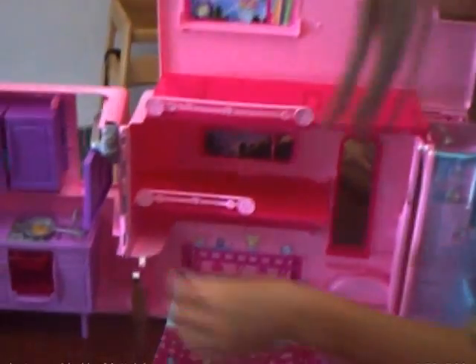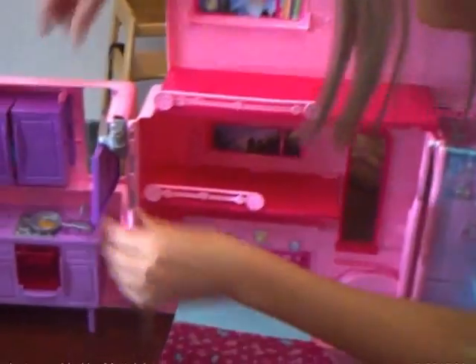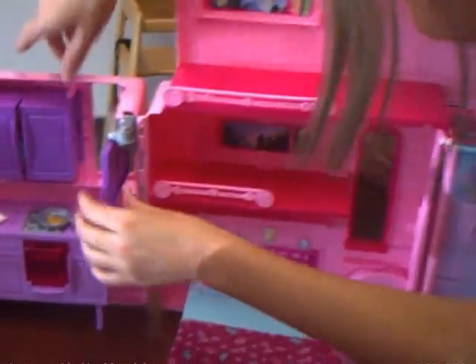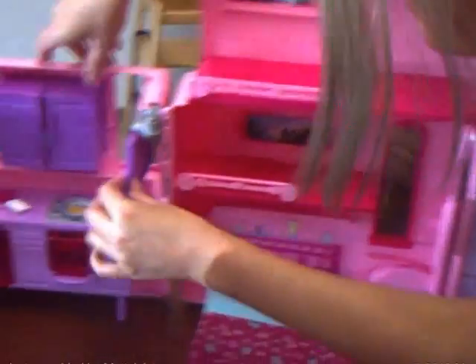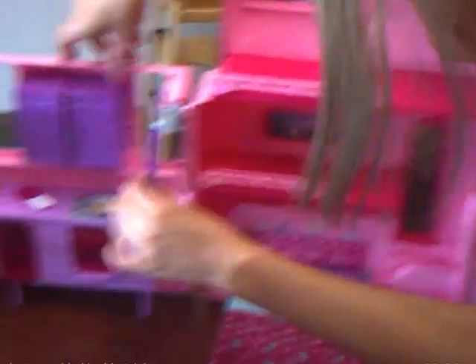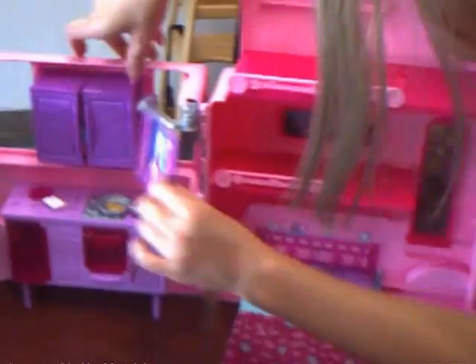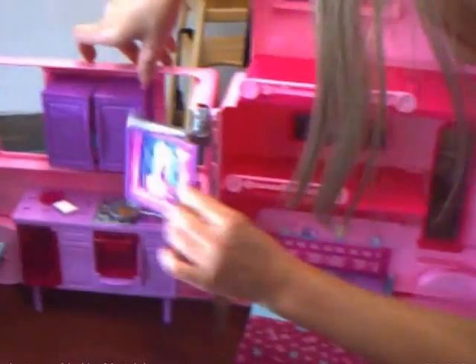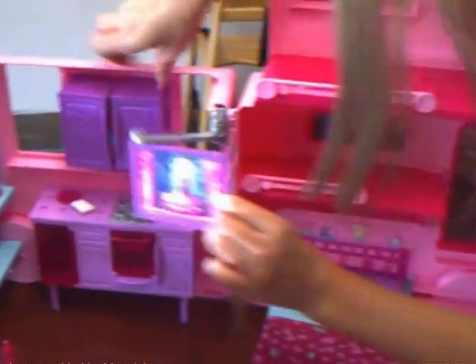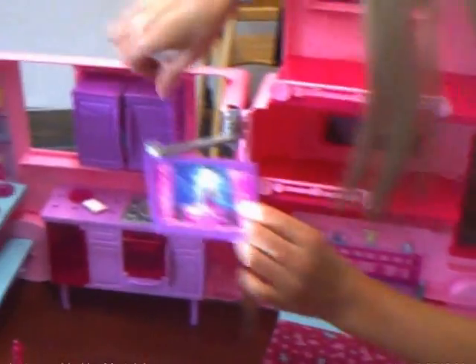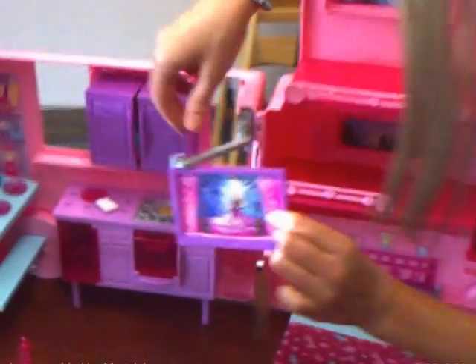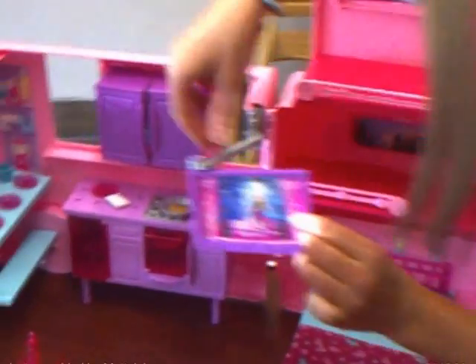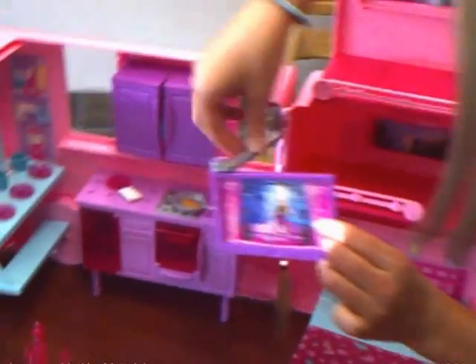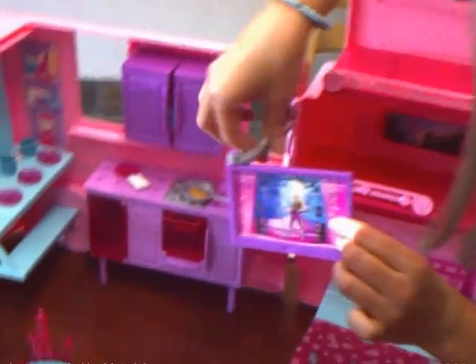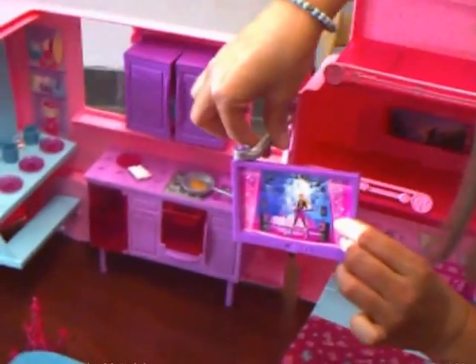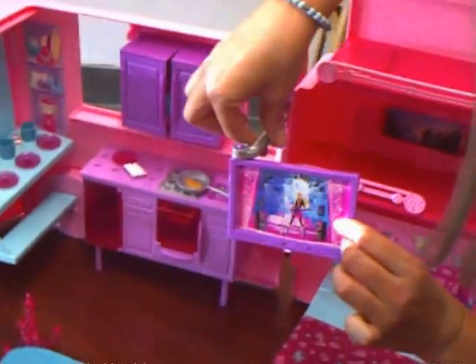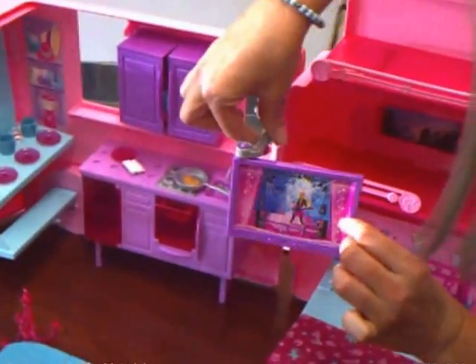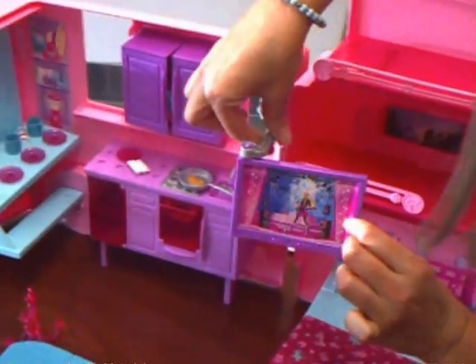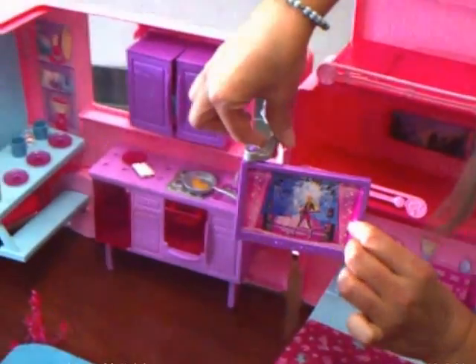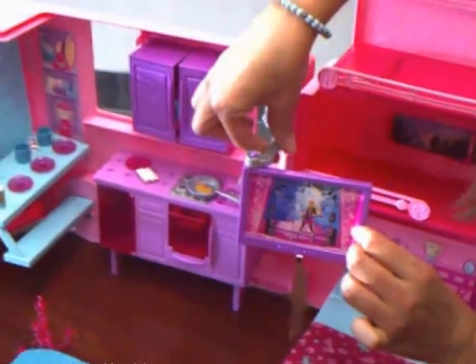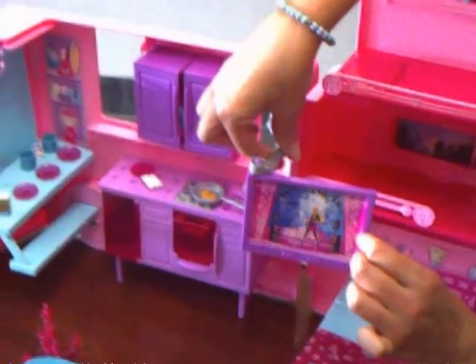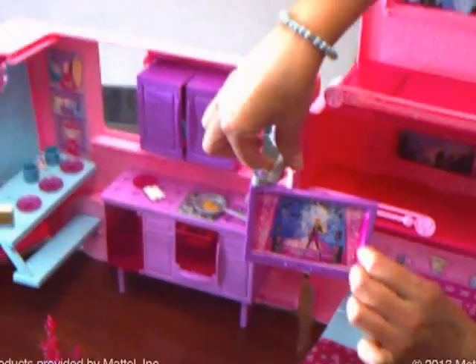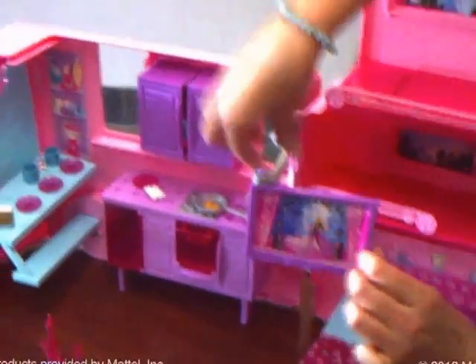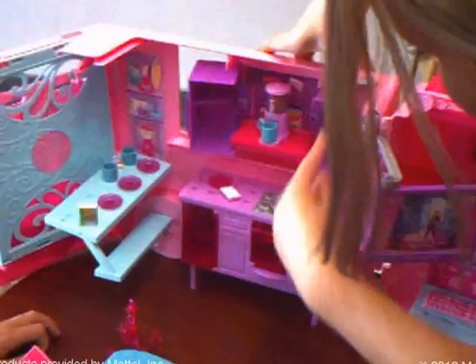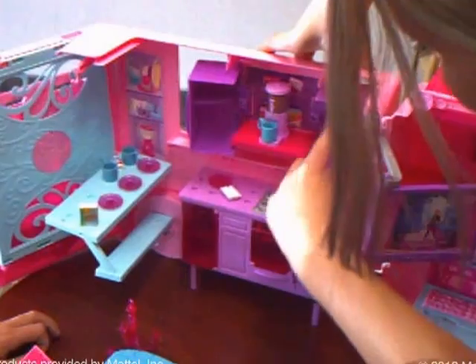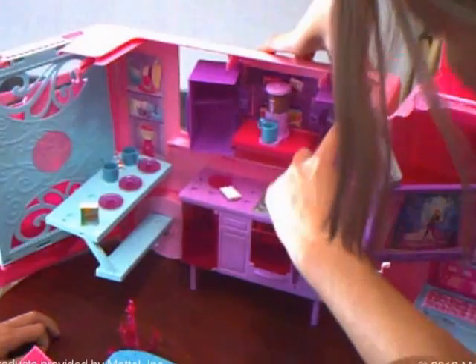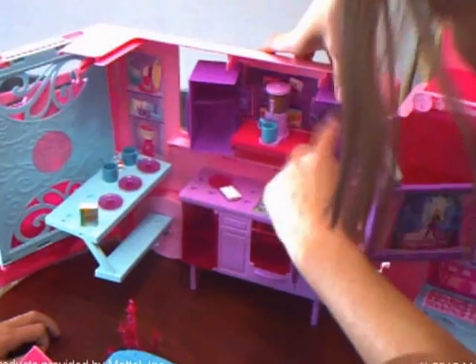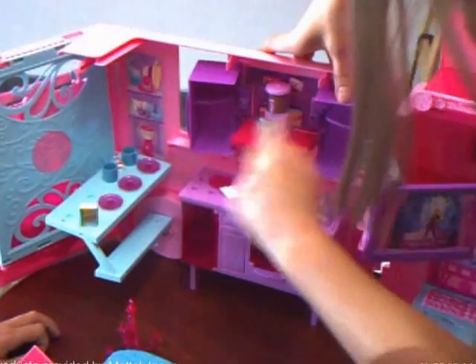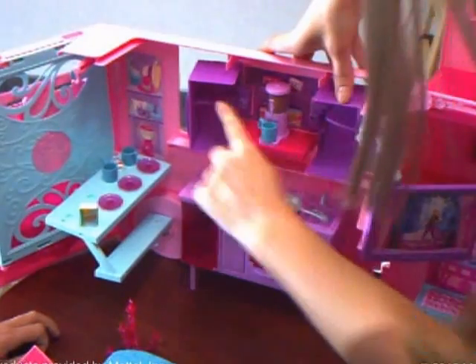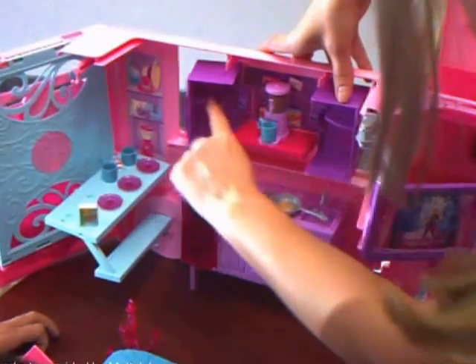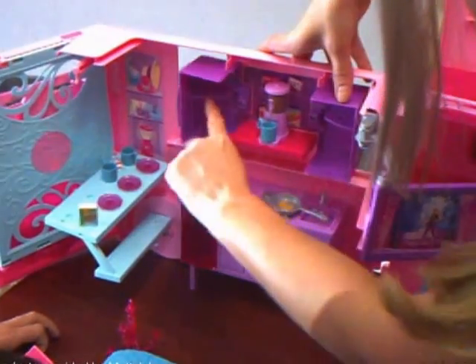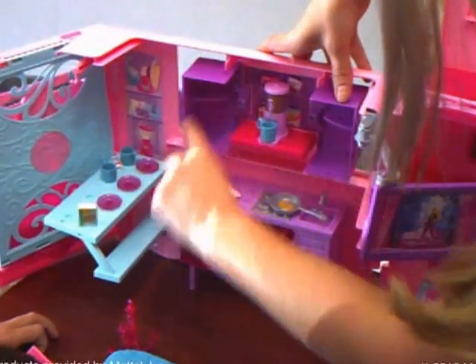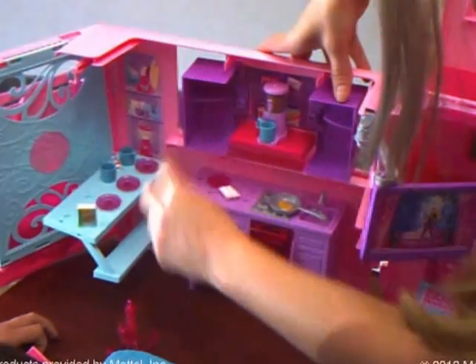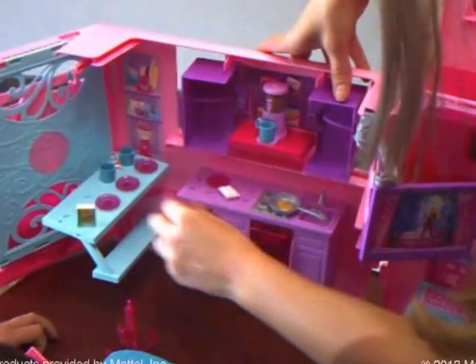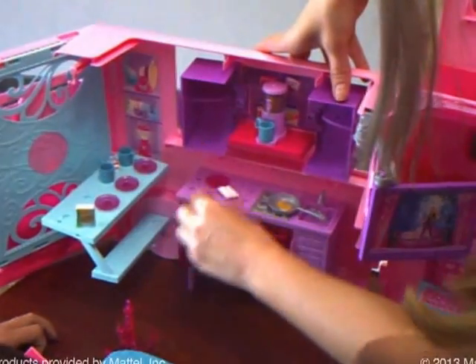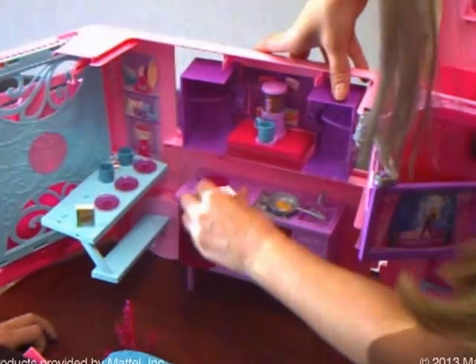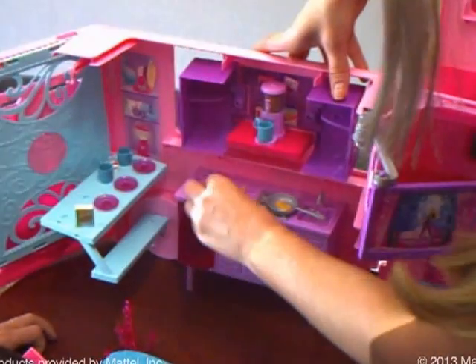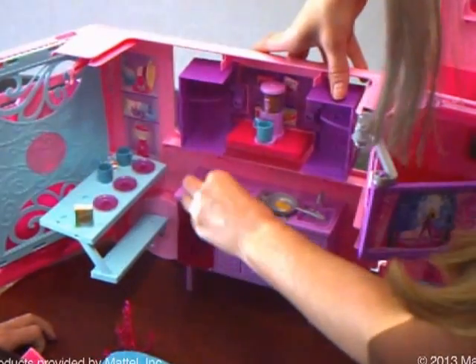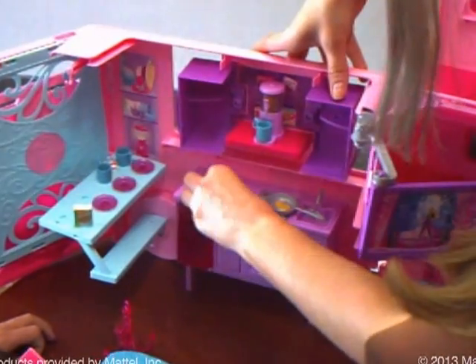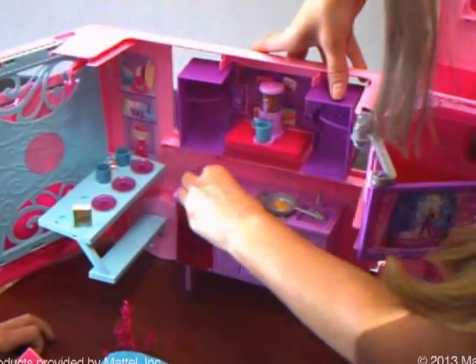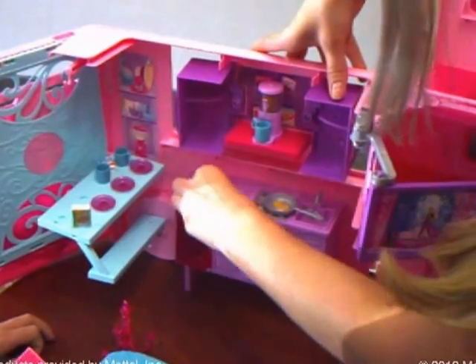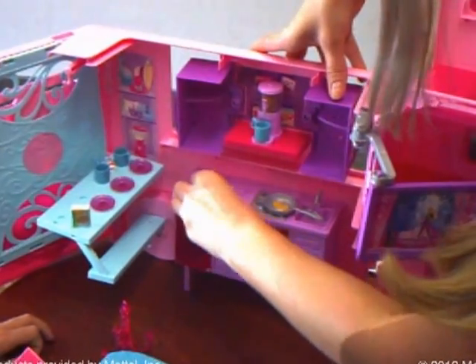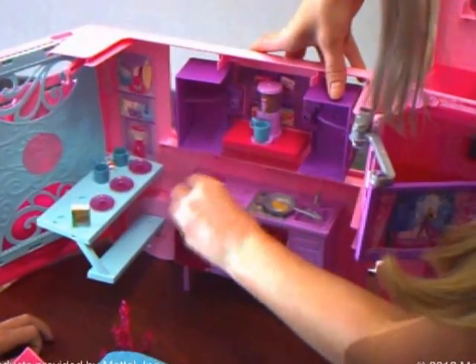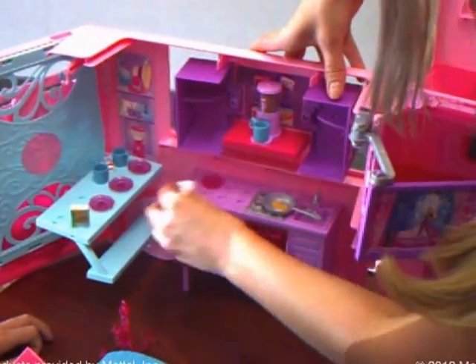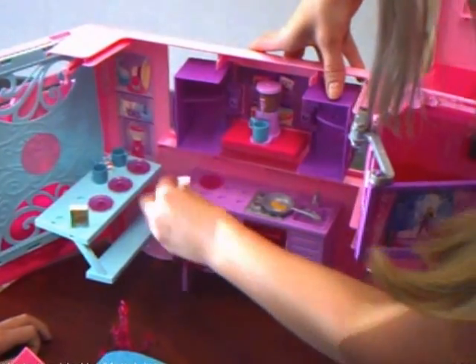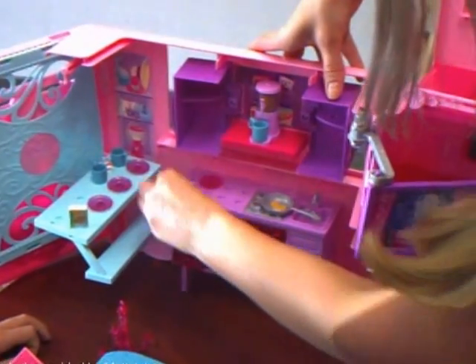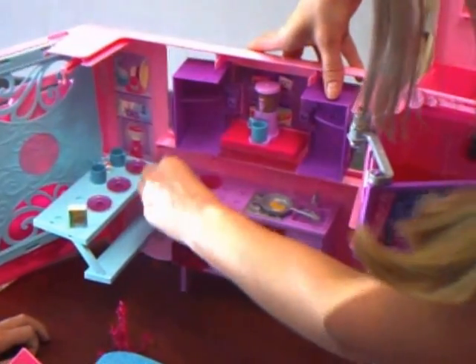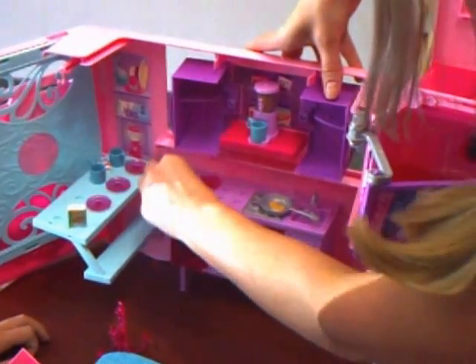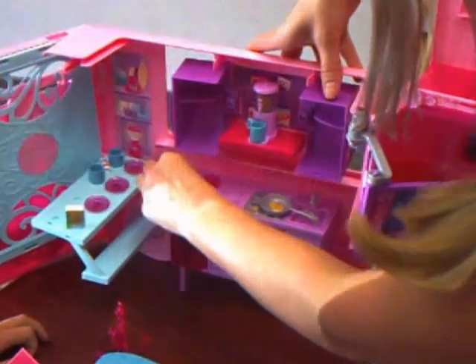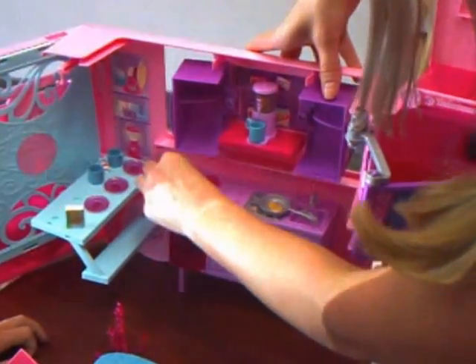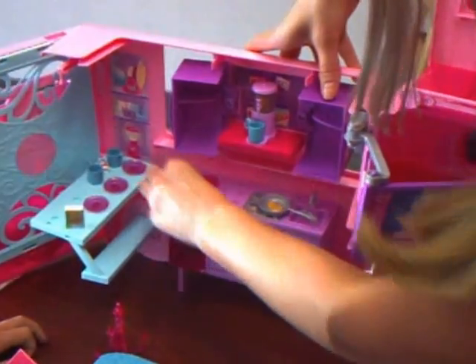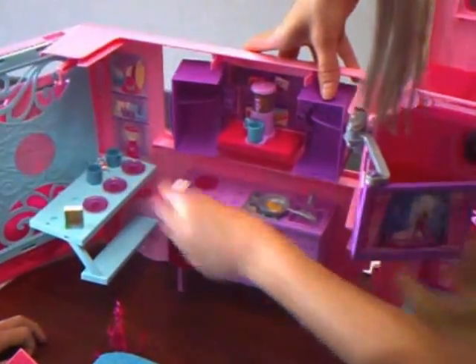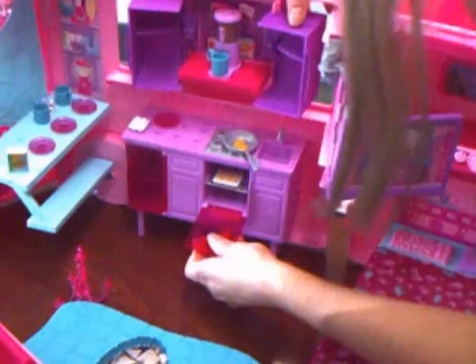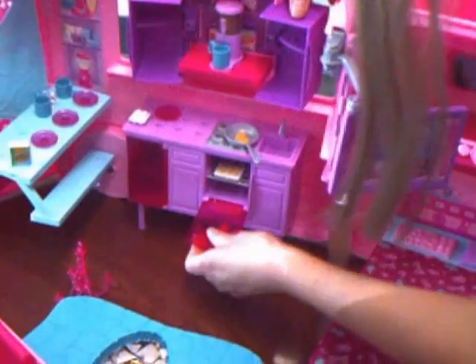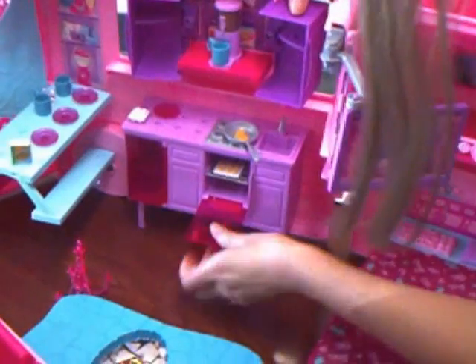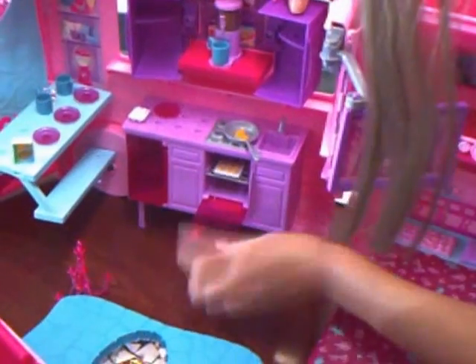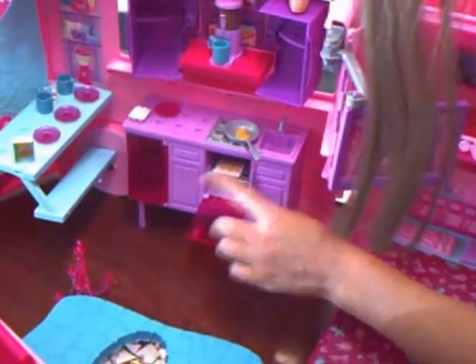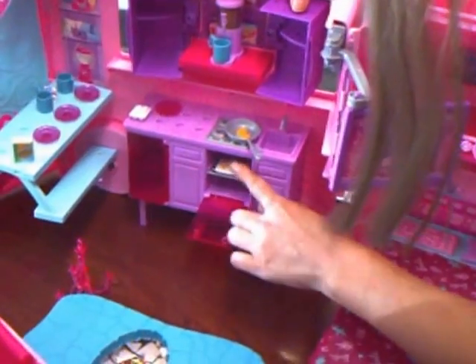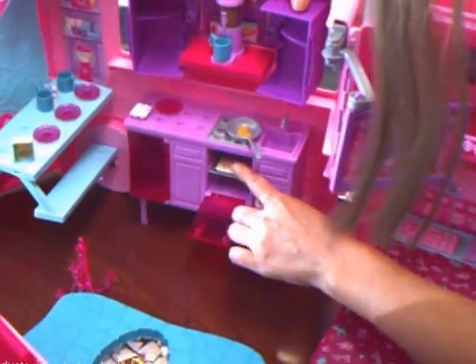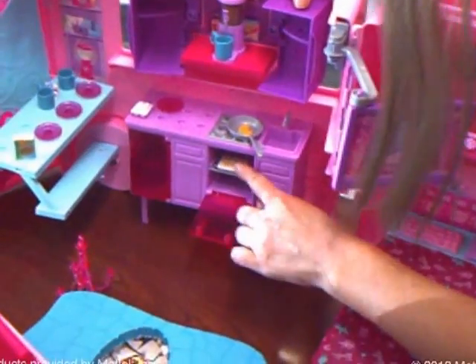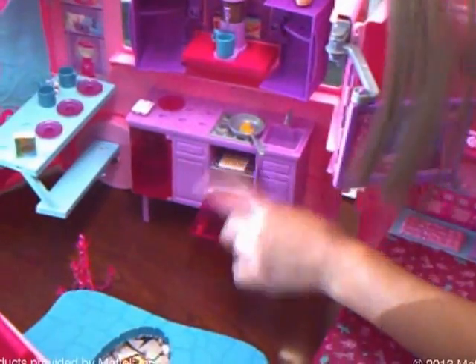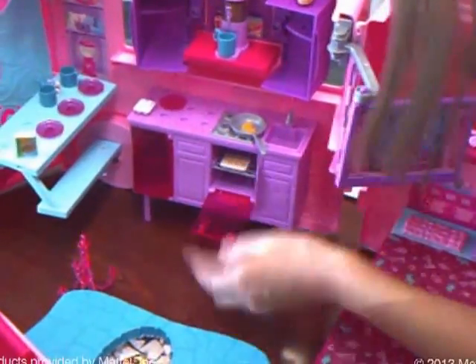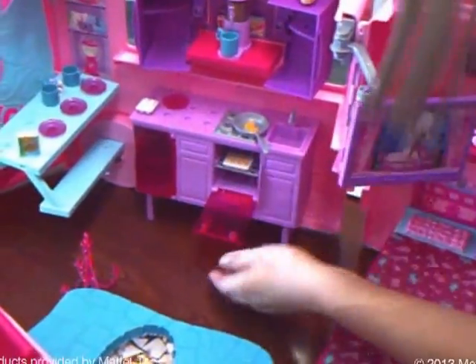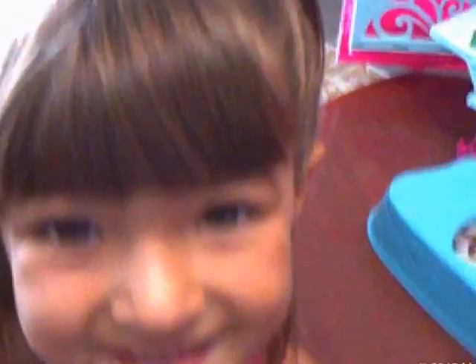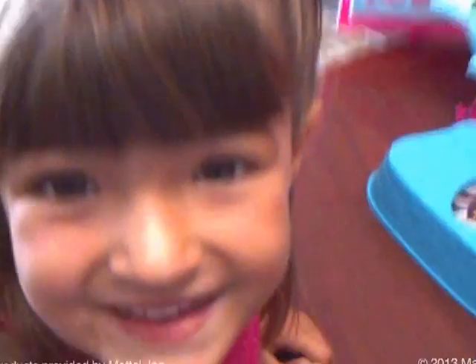And then over here you've got your TV. There's little shelves in here. You've got your eggs. She's cooking muffins right now.